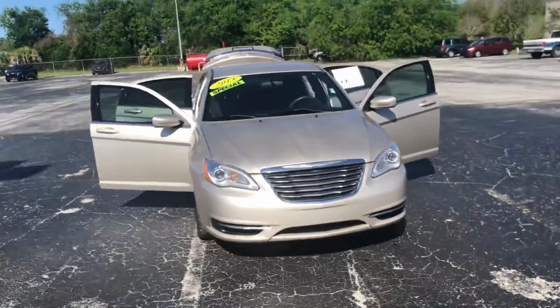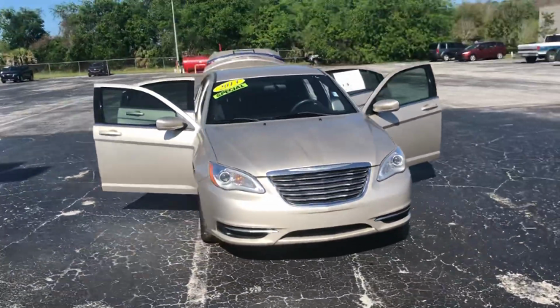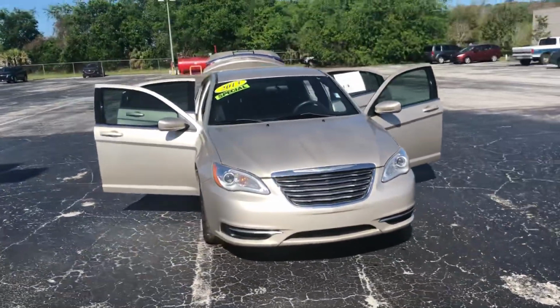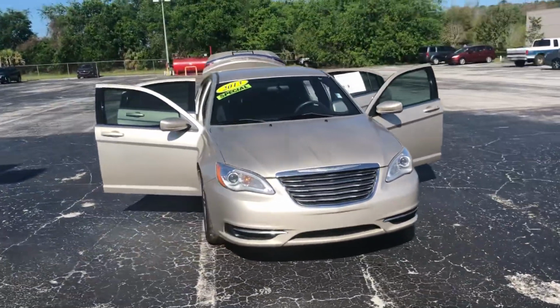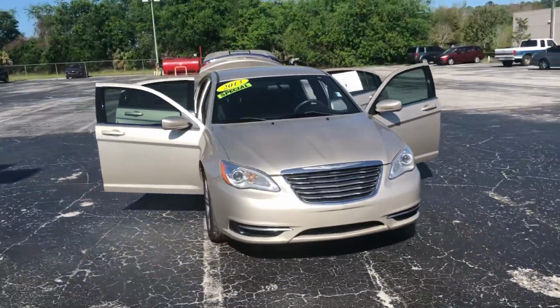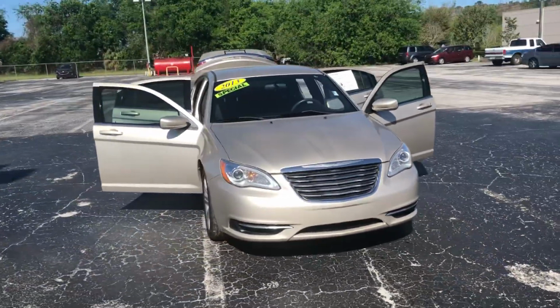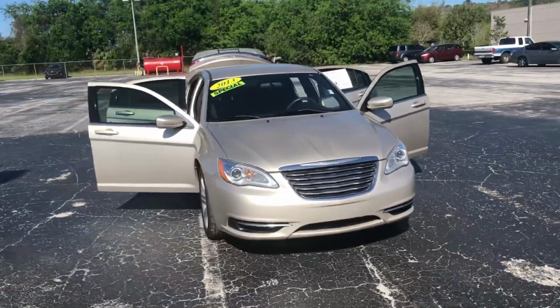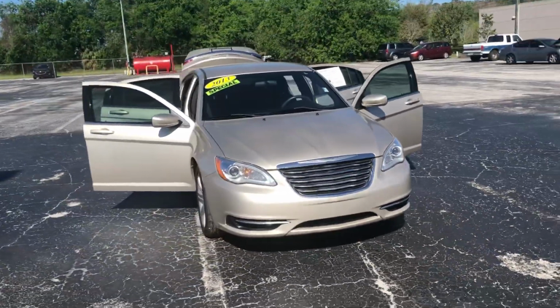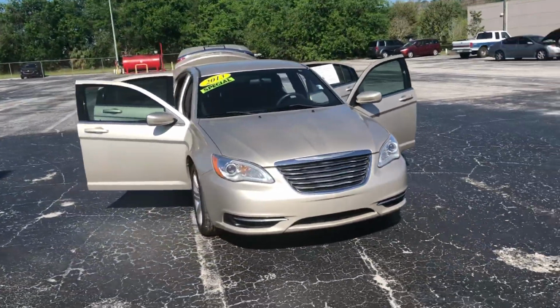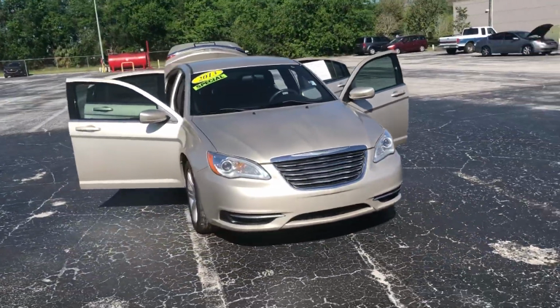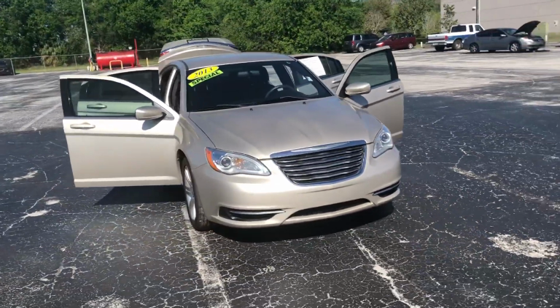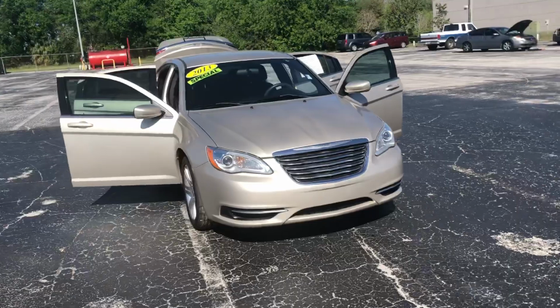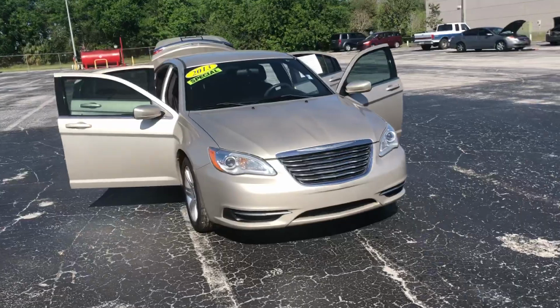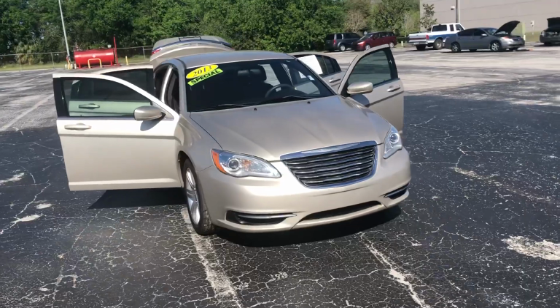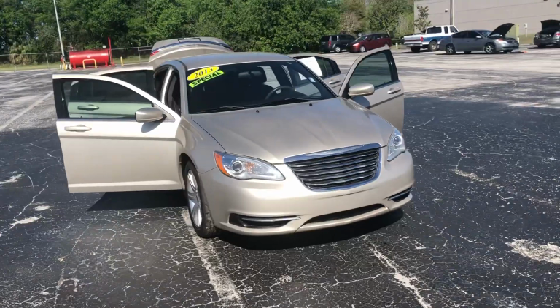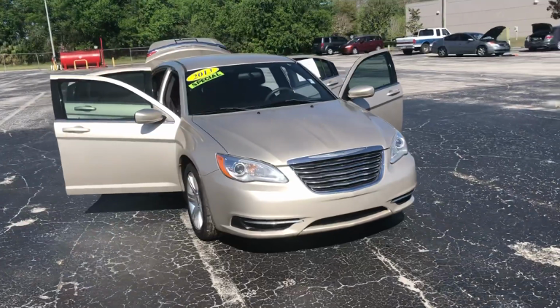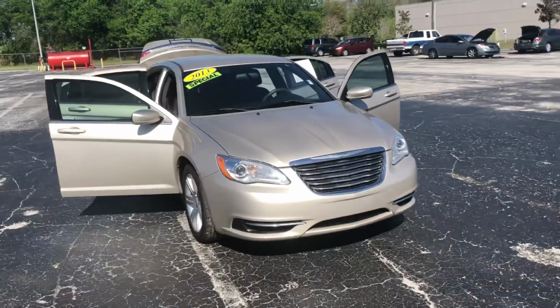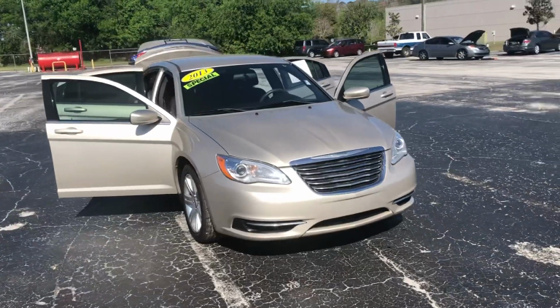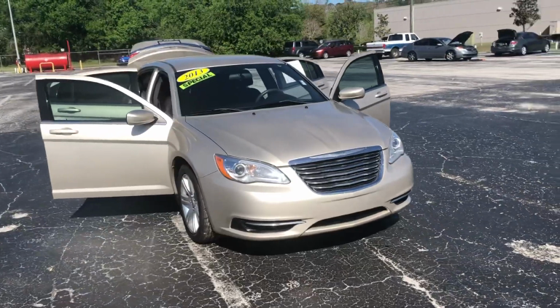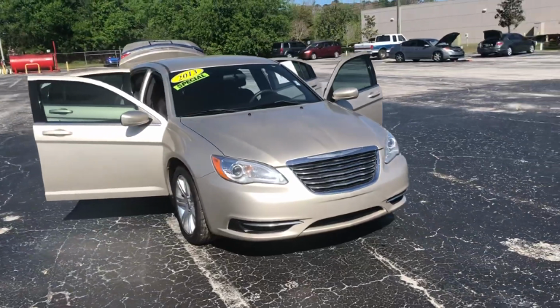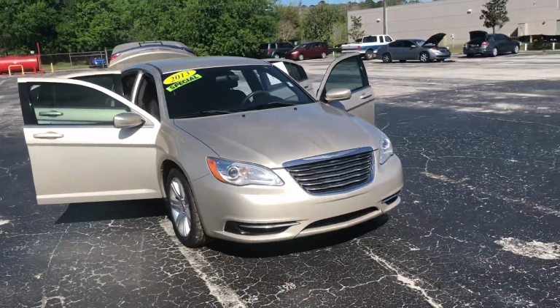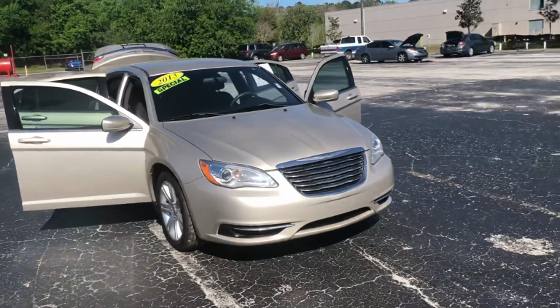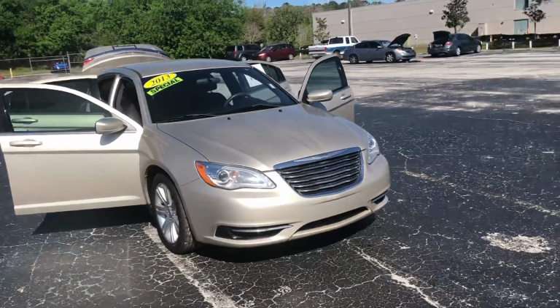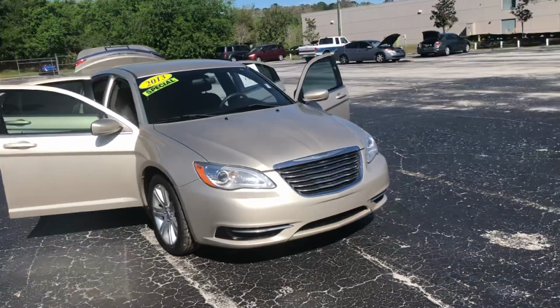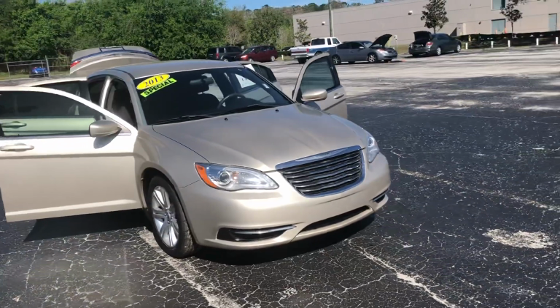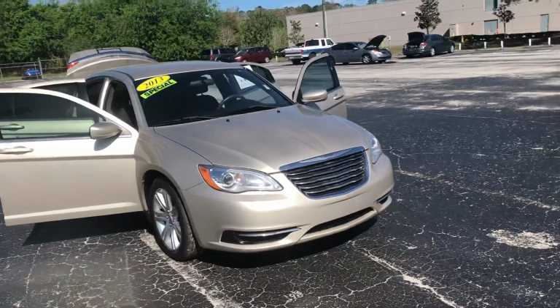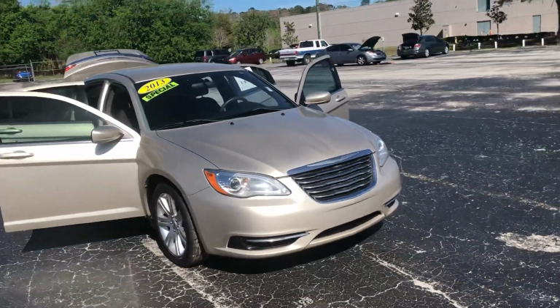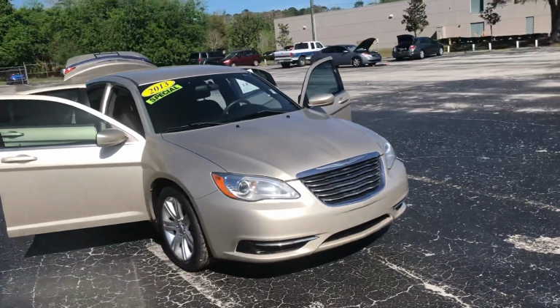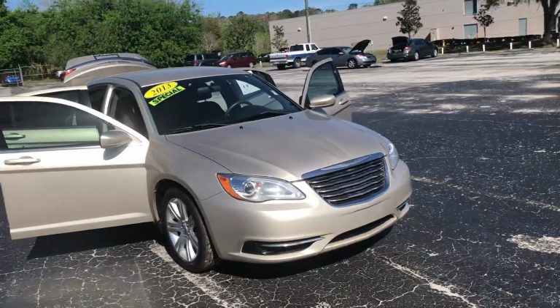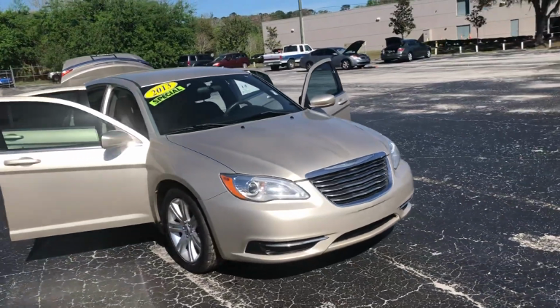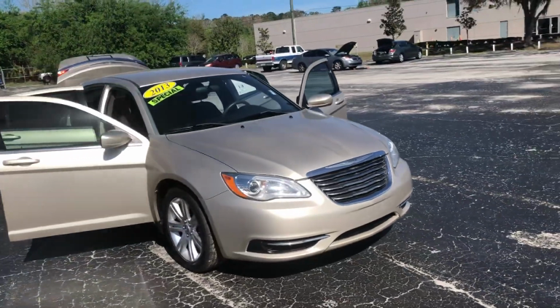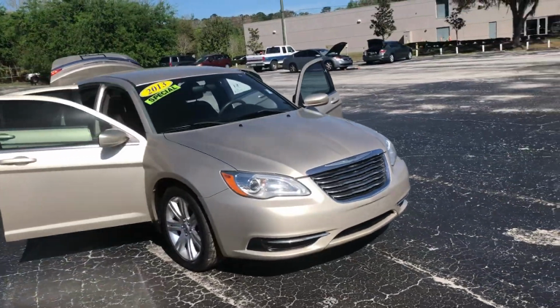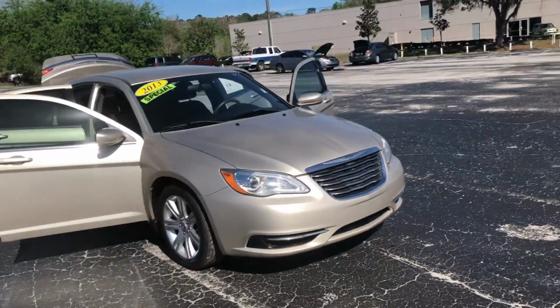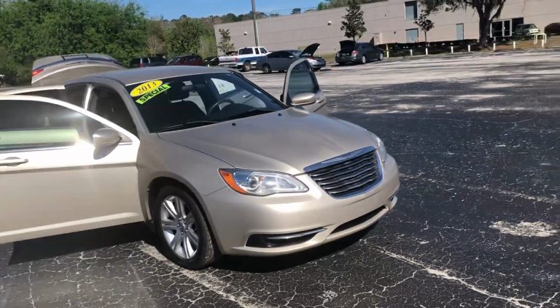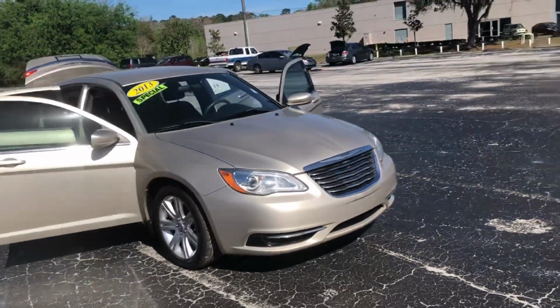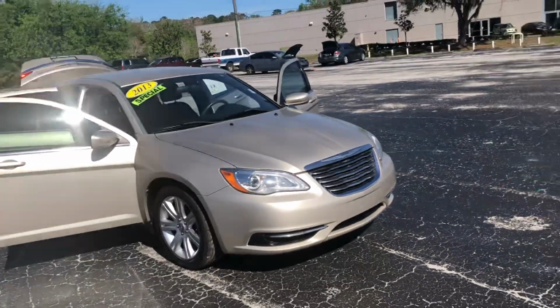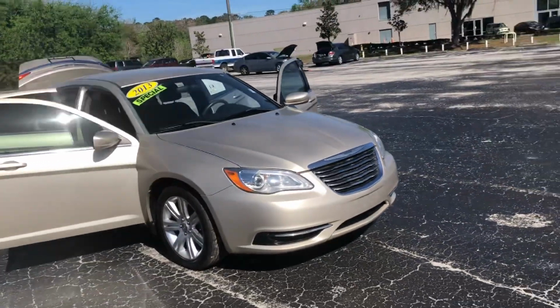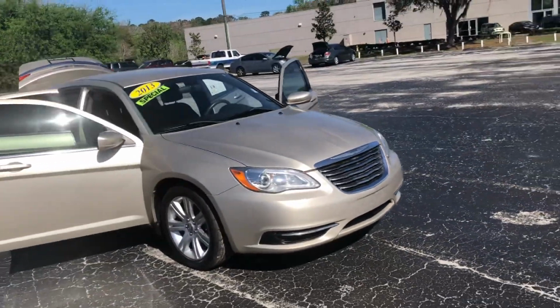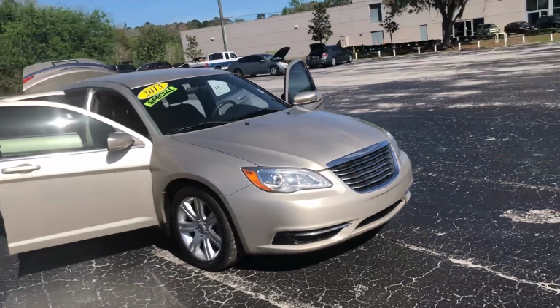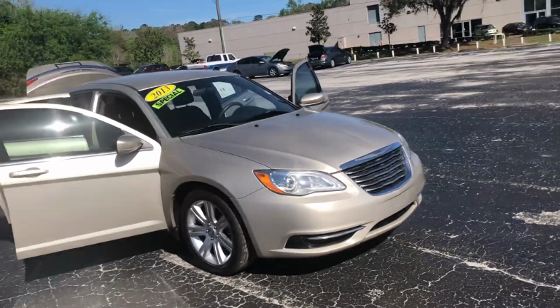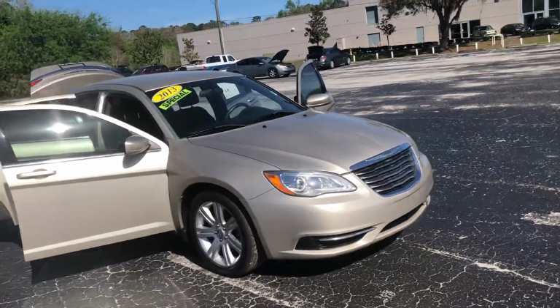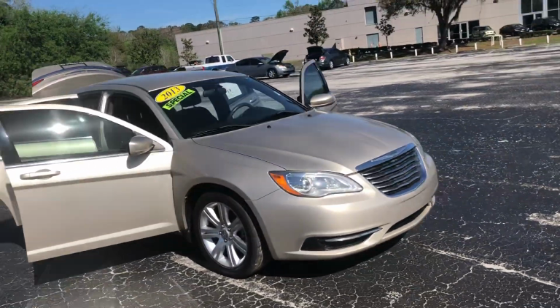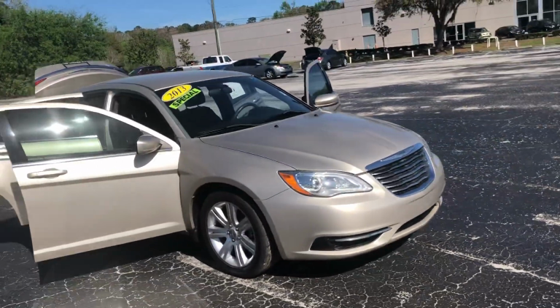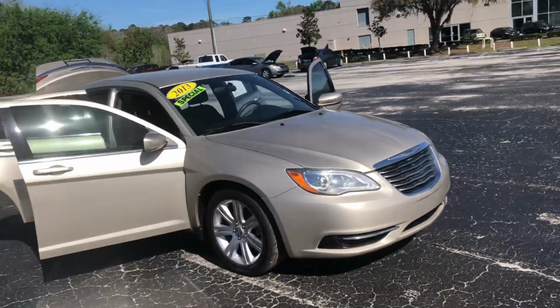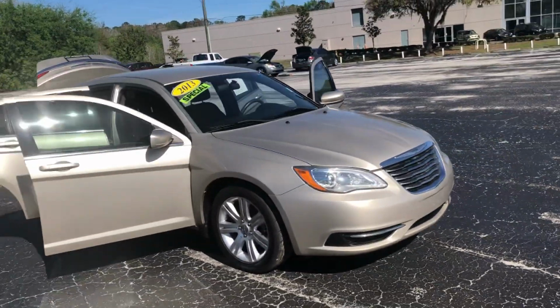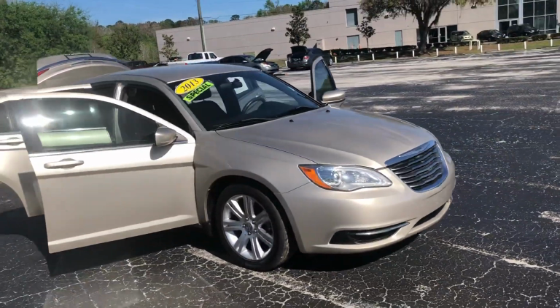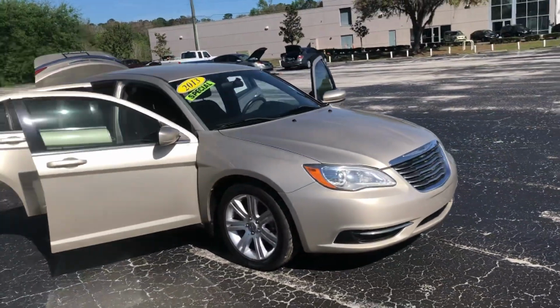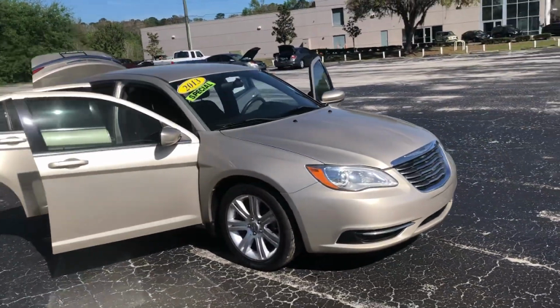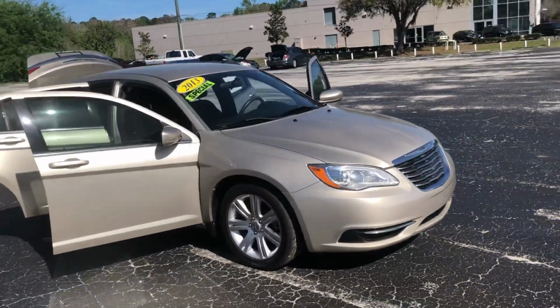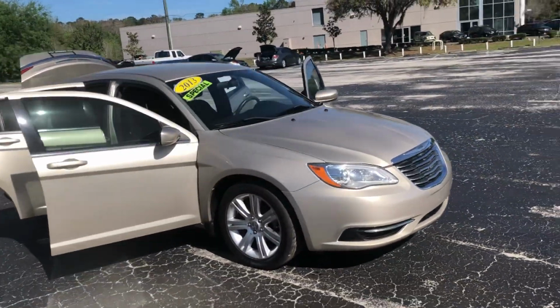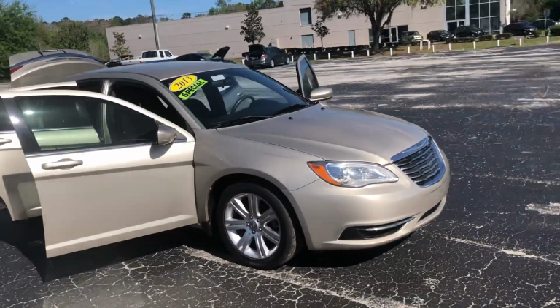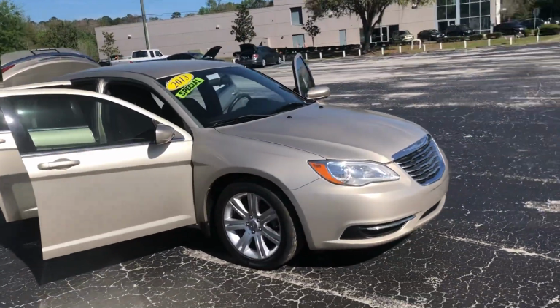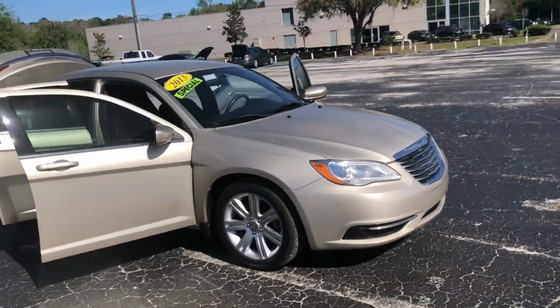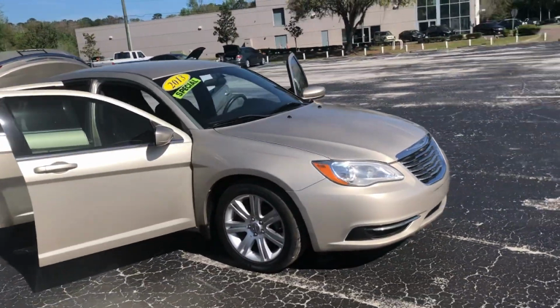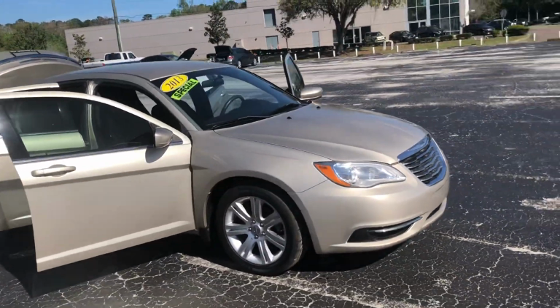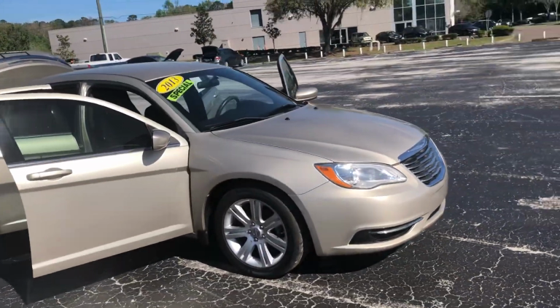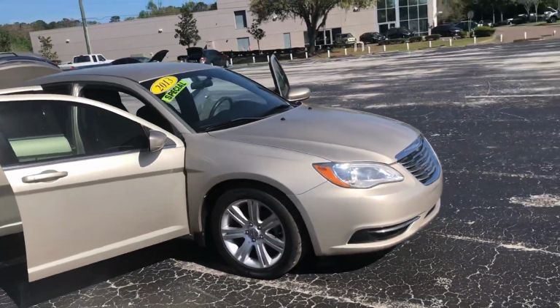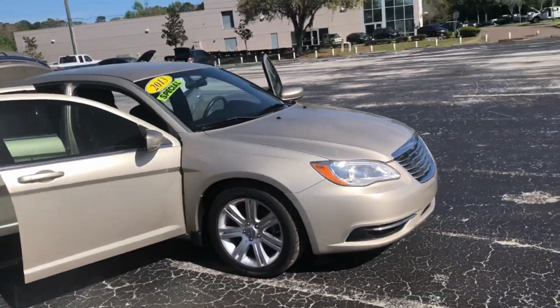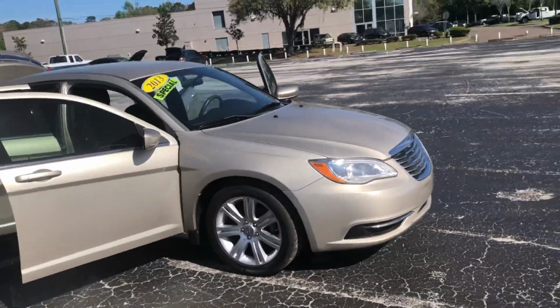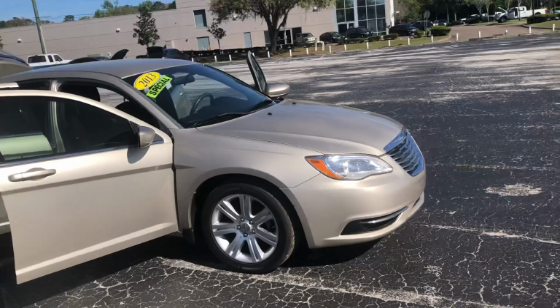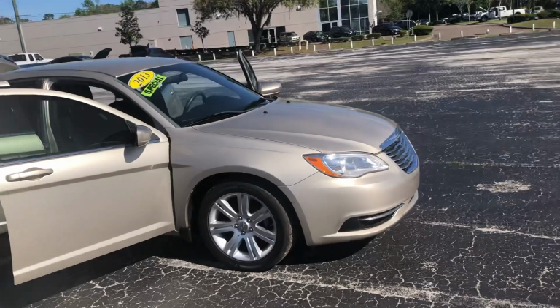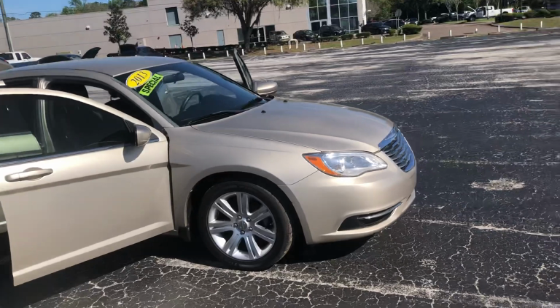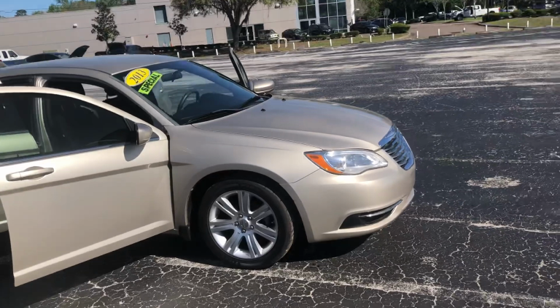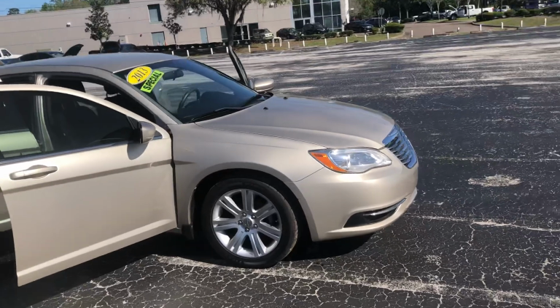This is the 2013 model, about 147,000 miles on it. Still in really, really nice shape though.